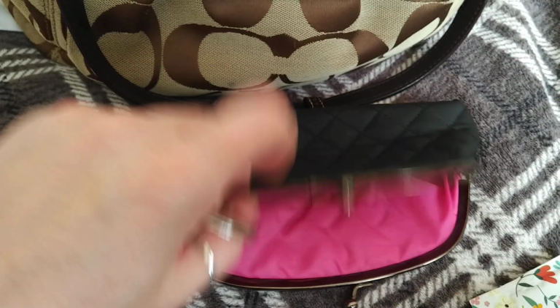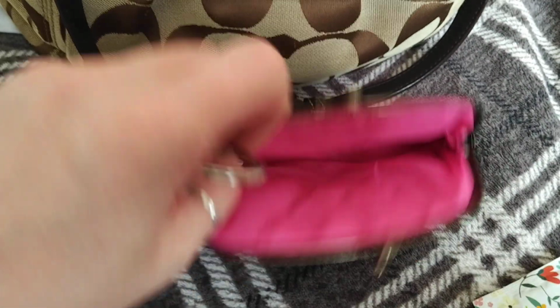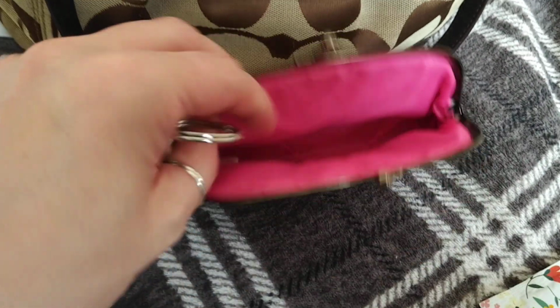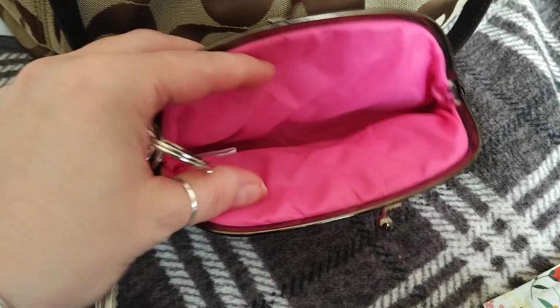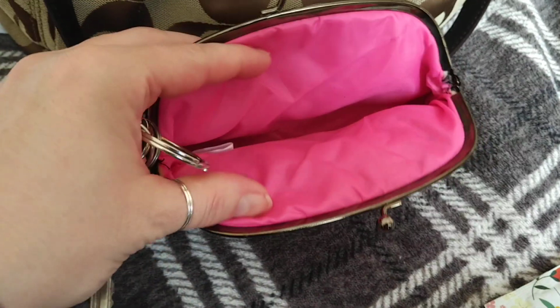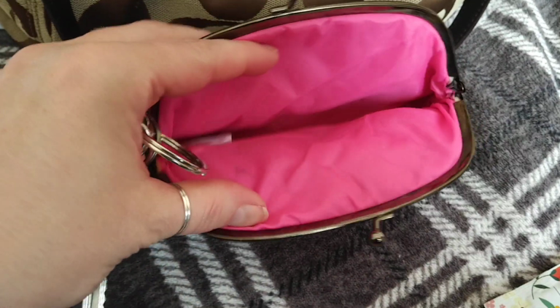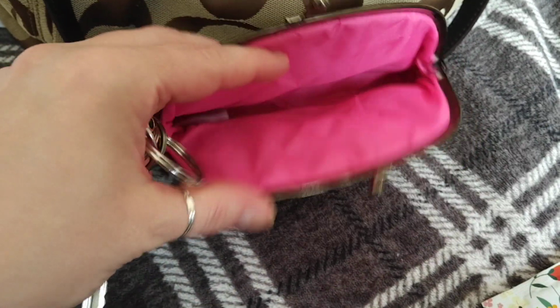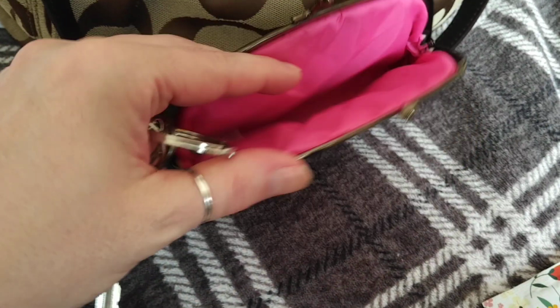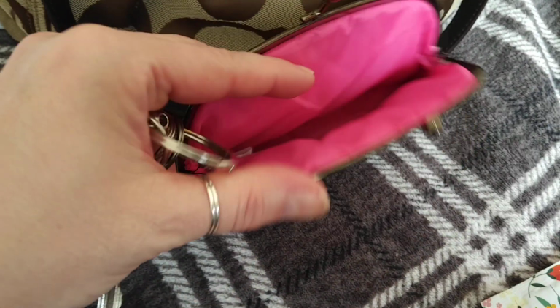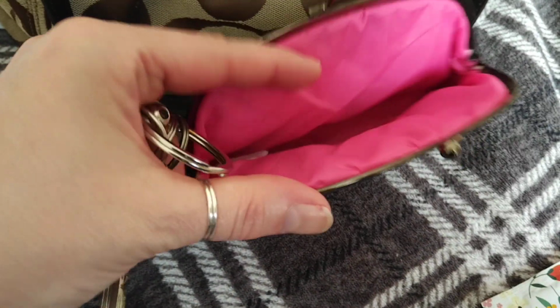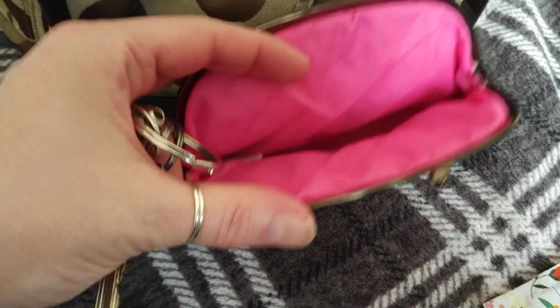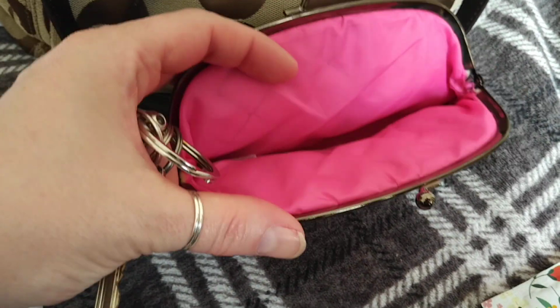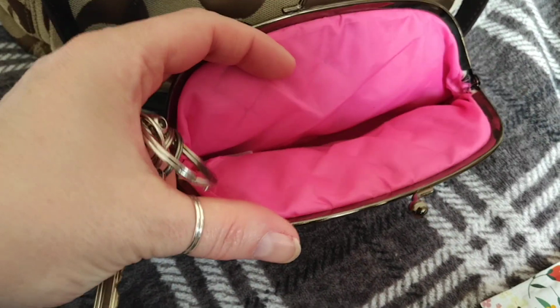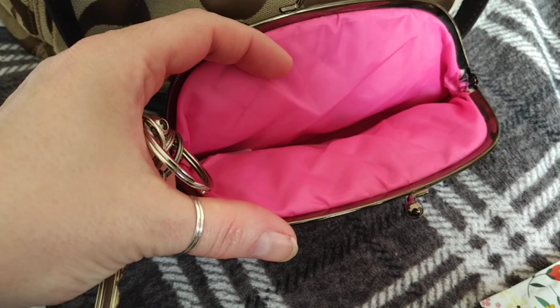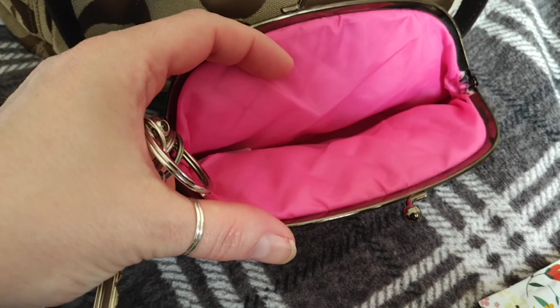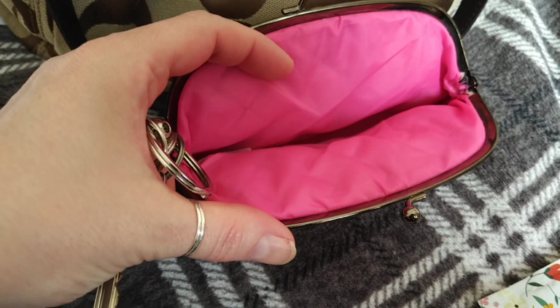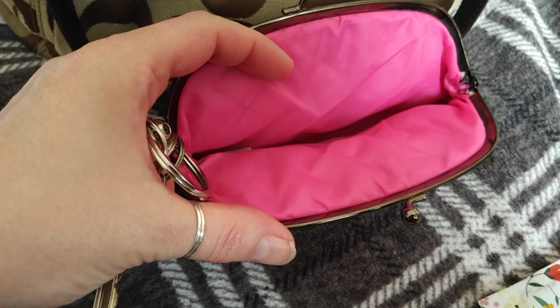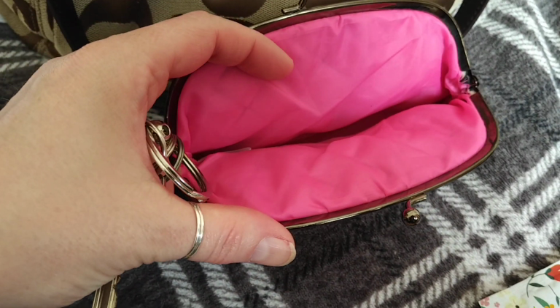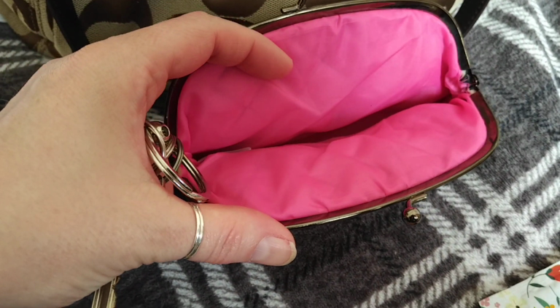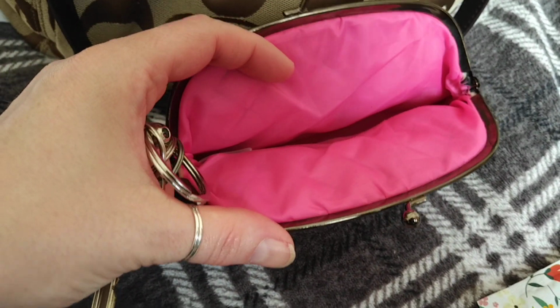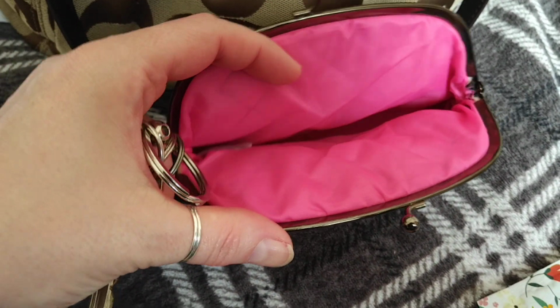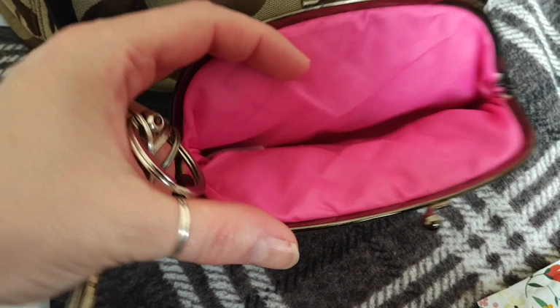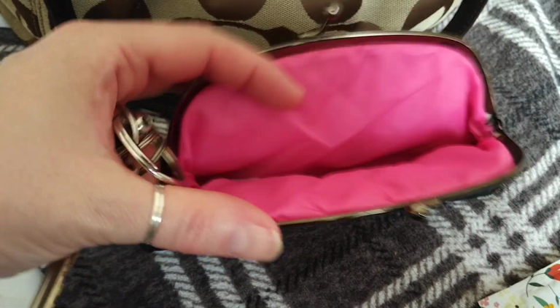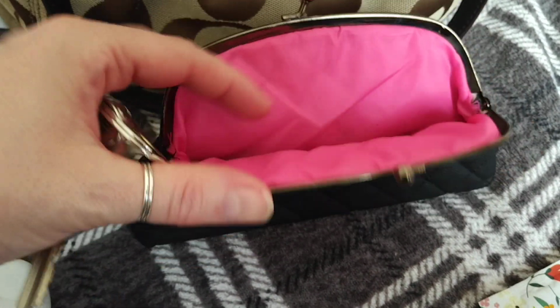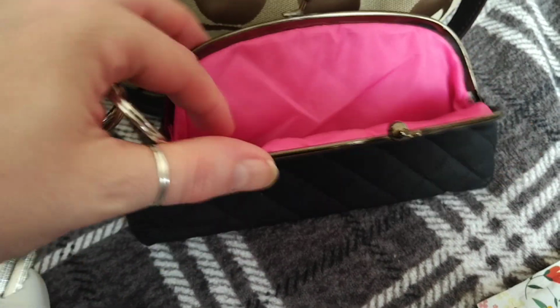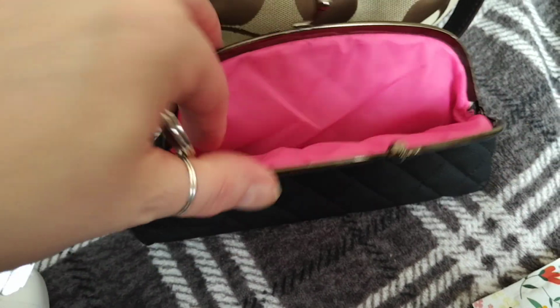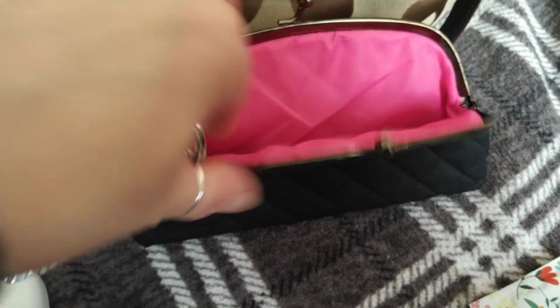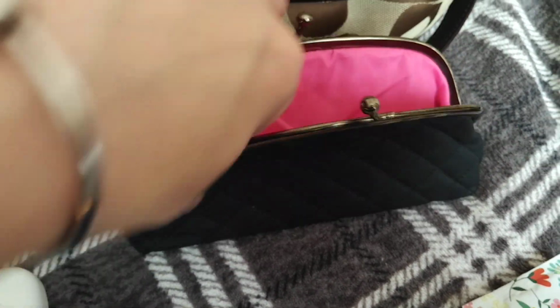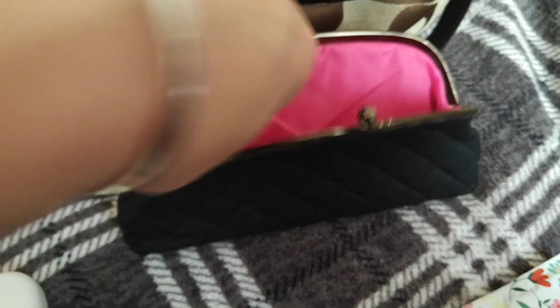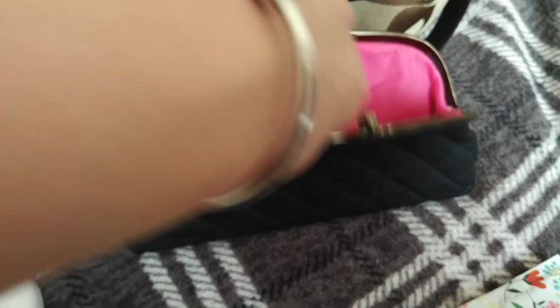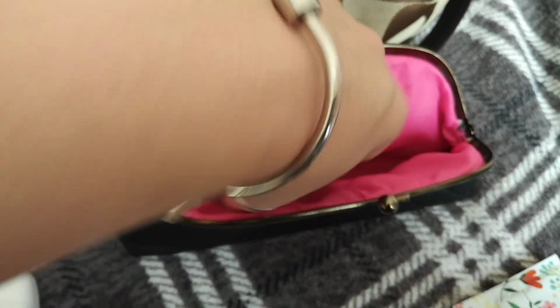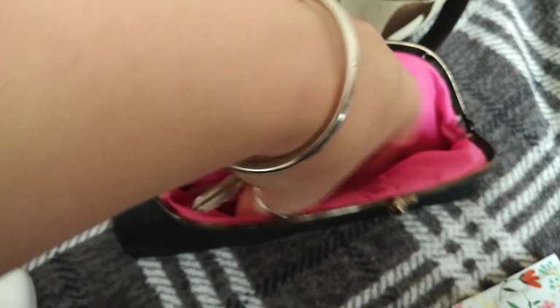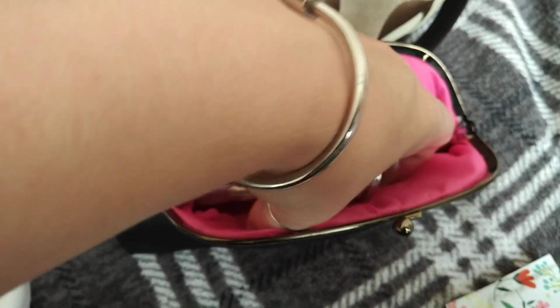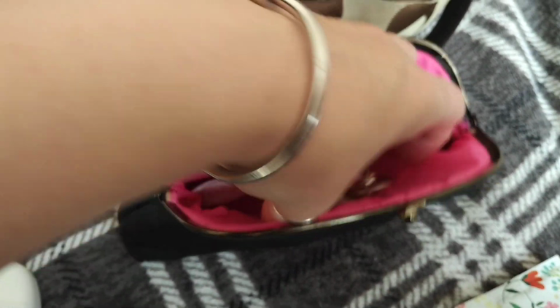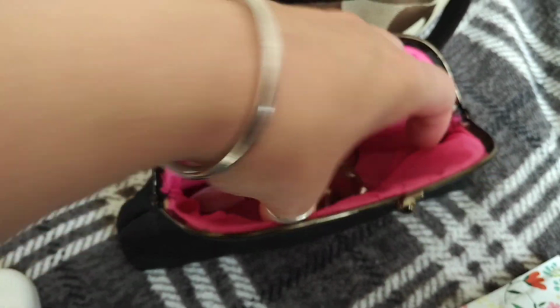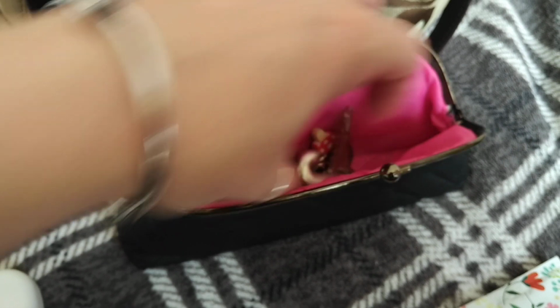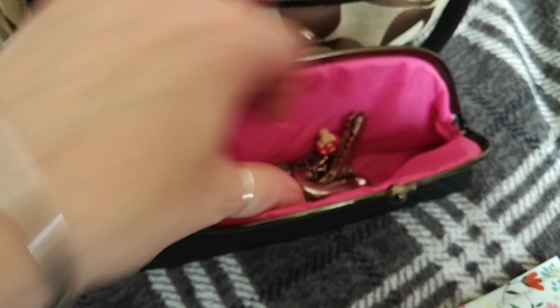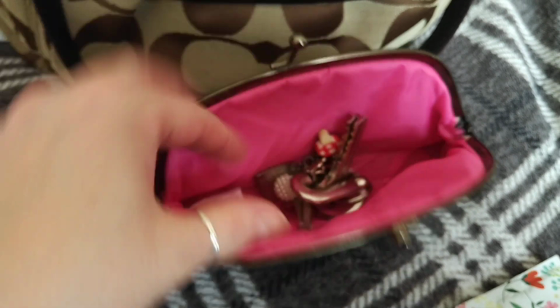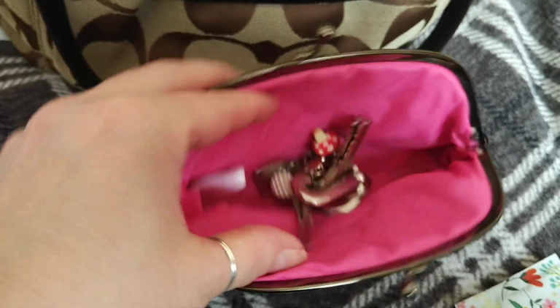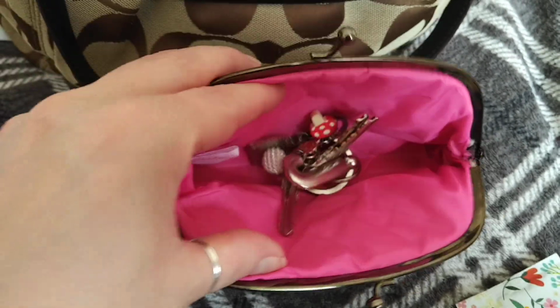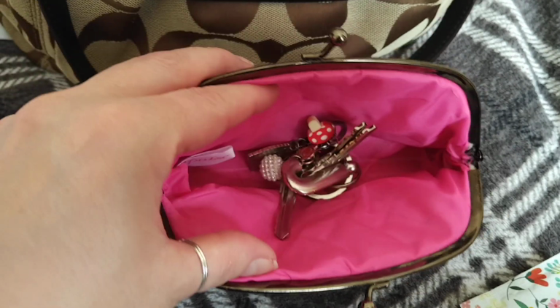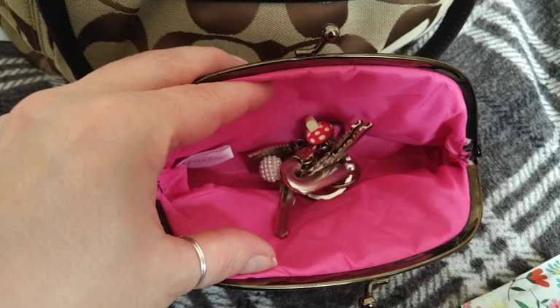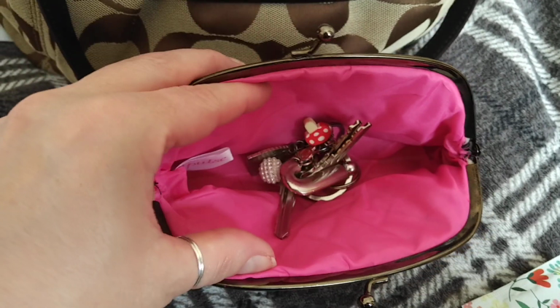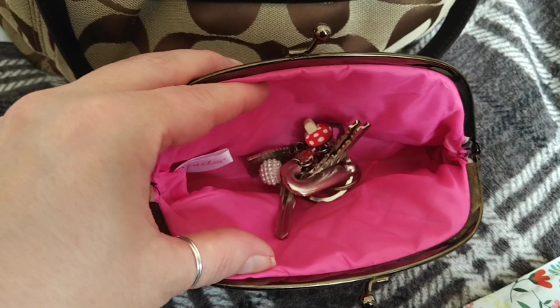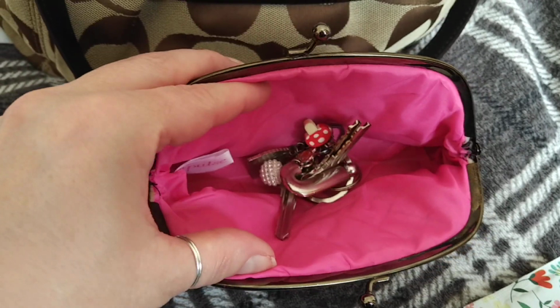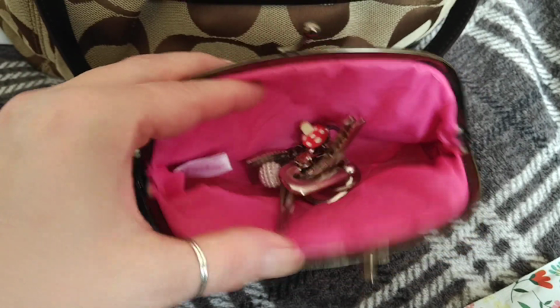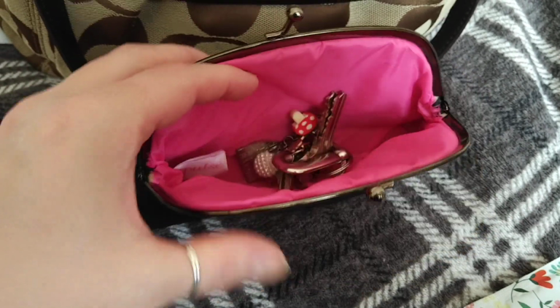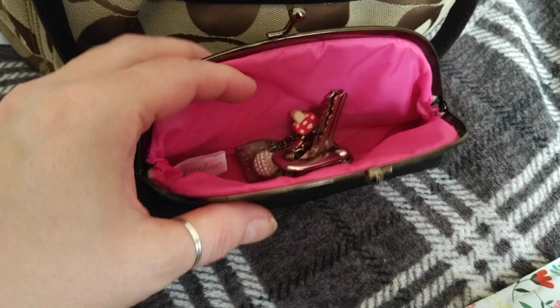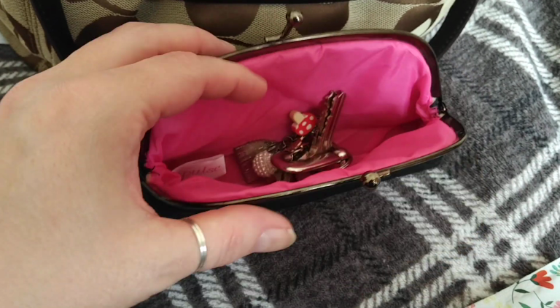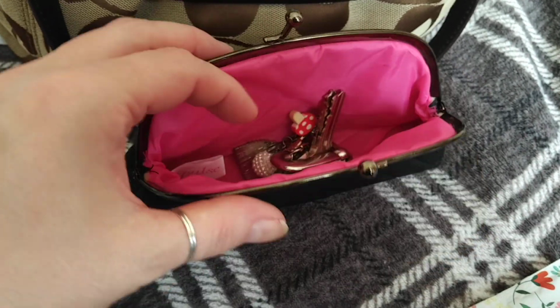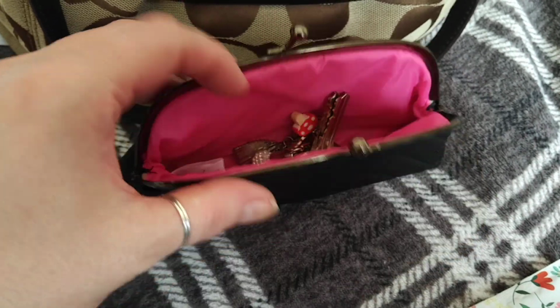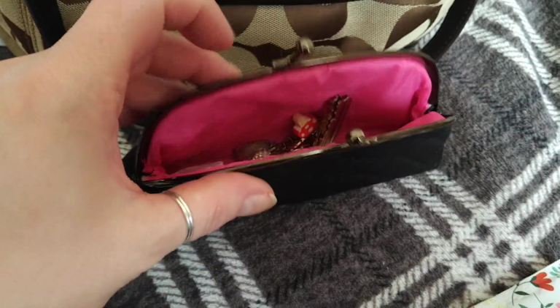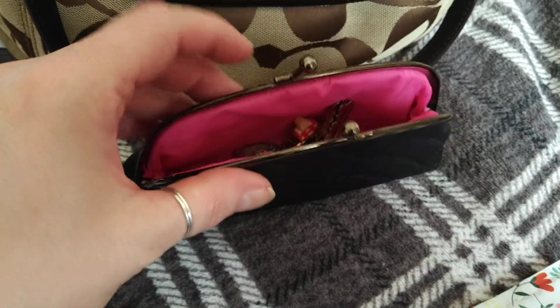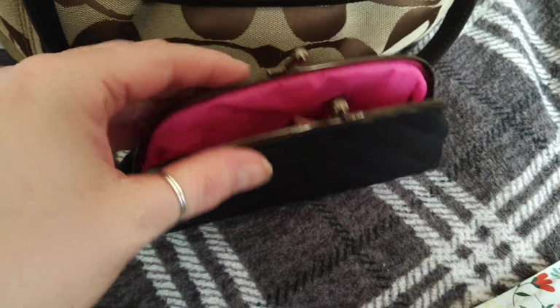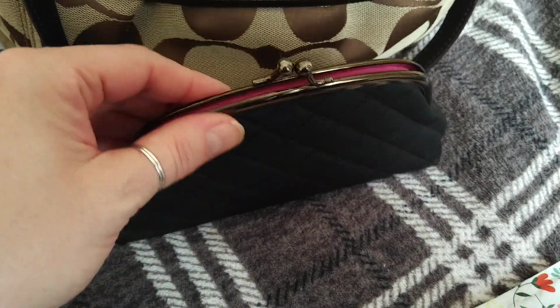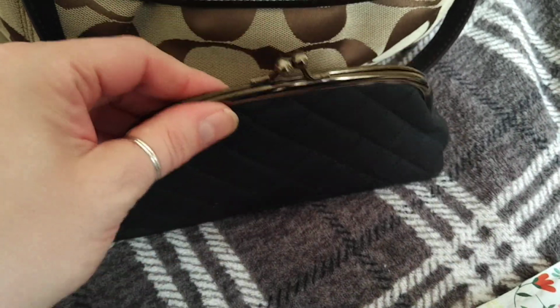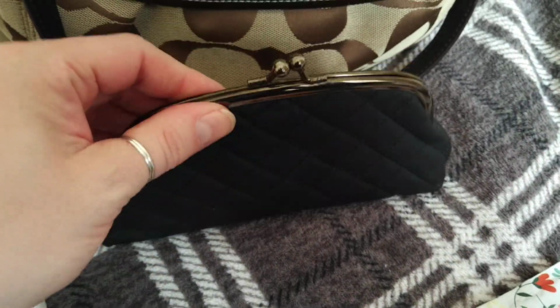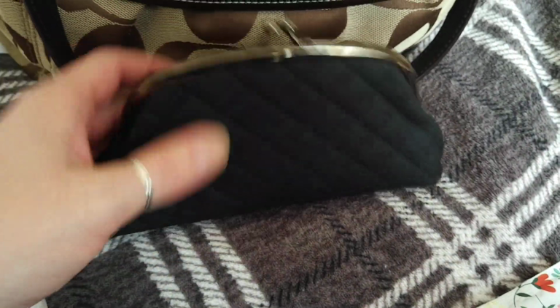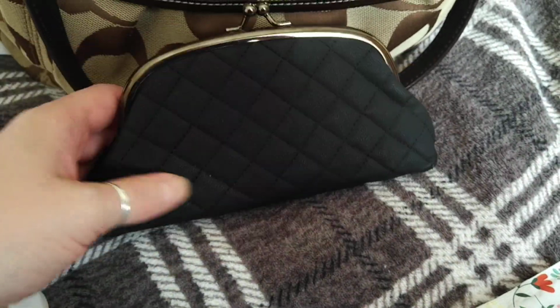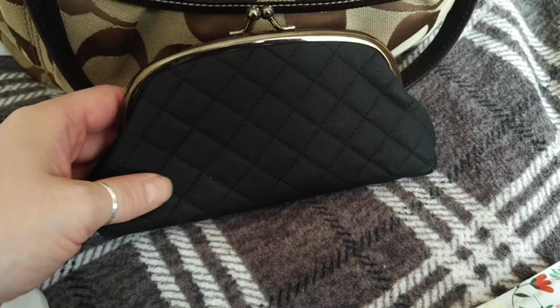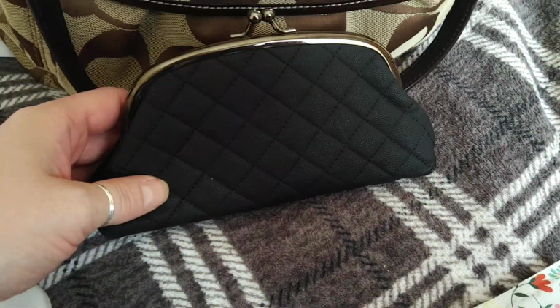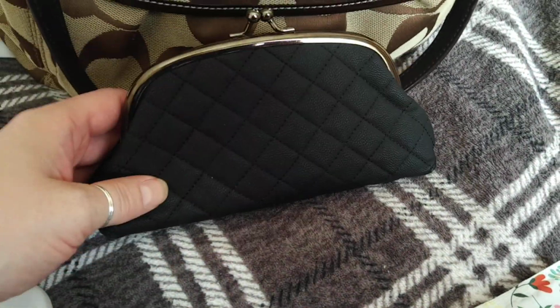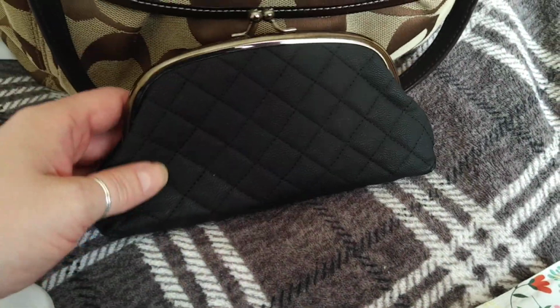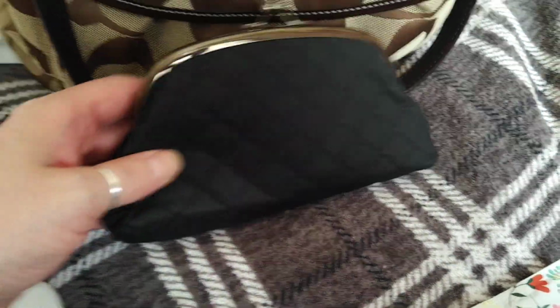It's got a nice bright fuchsia lining so I can see inside easily when it's a bit dark.